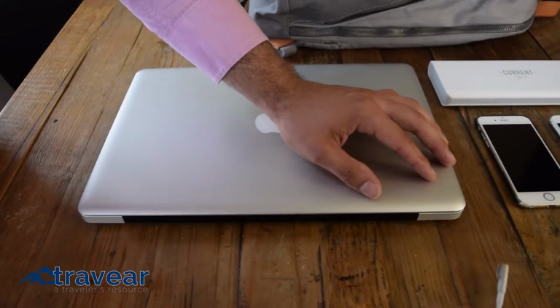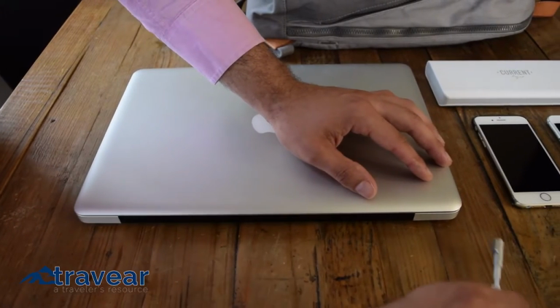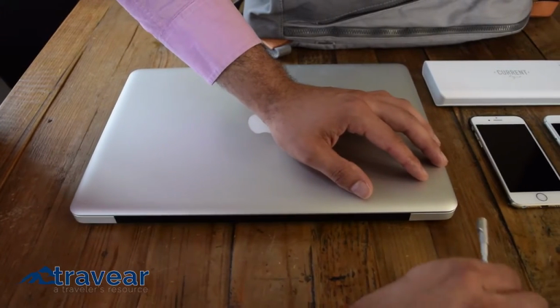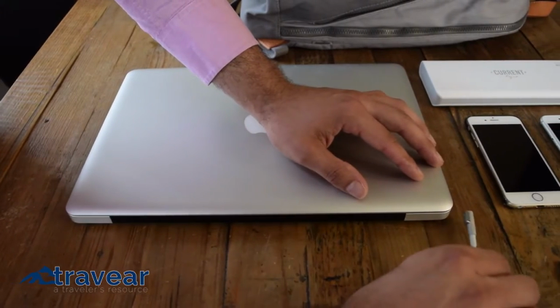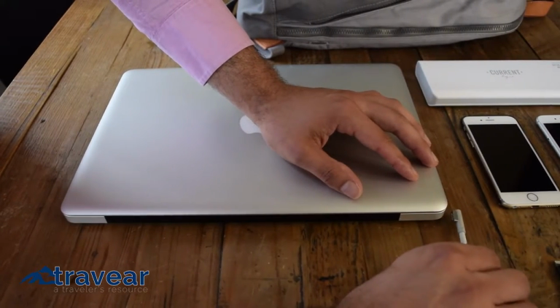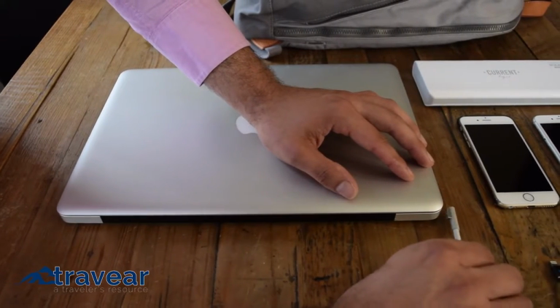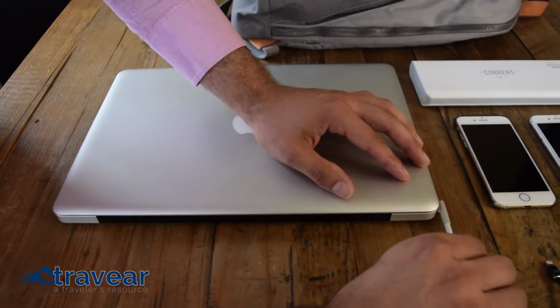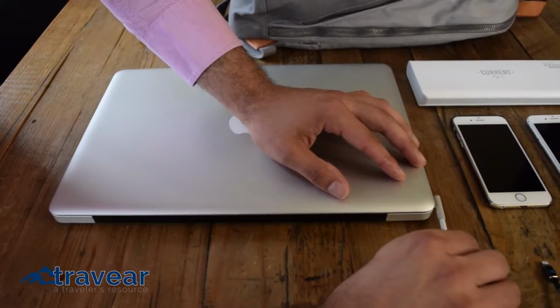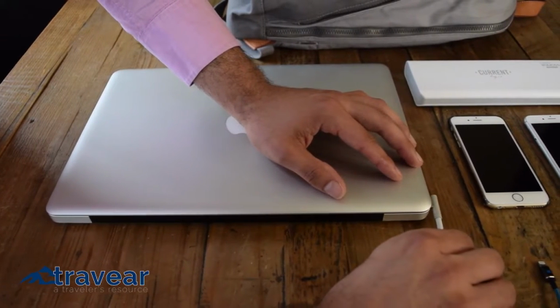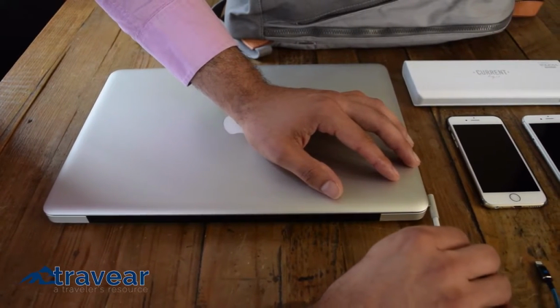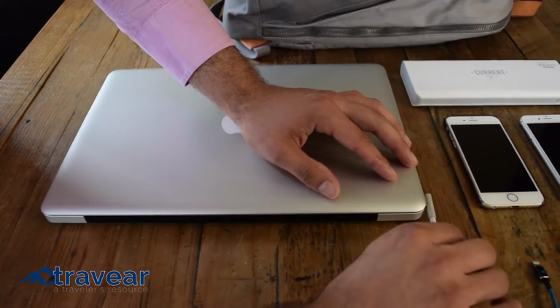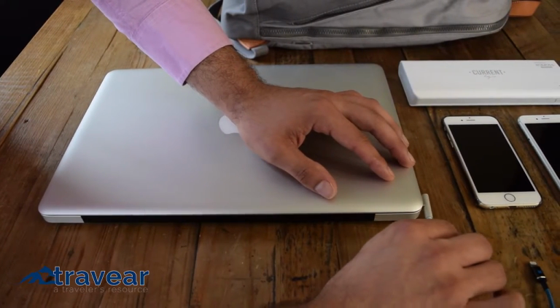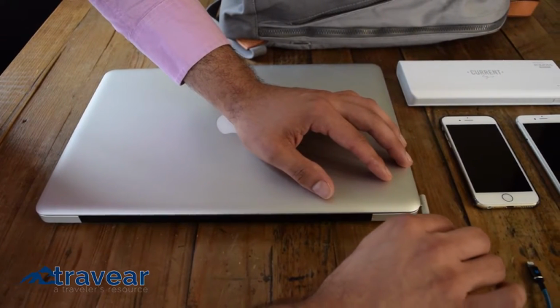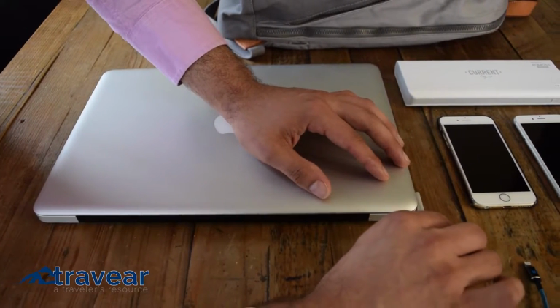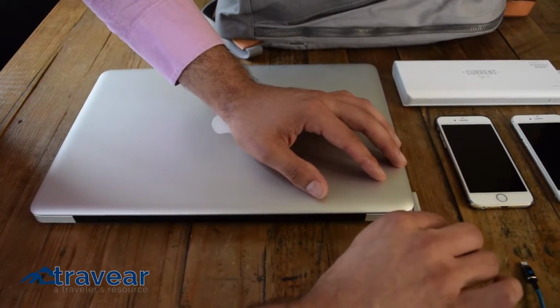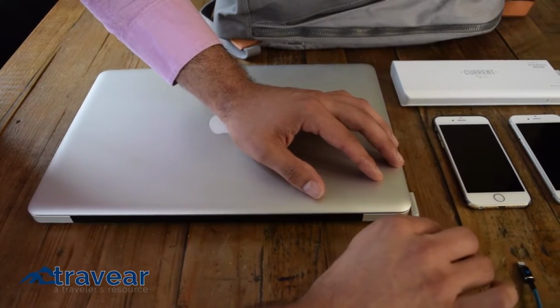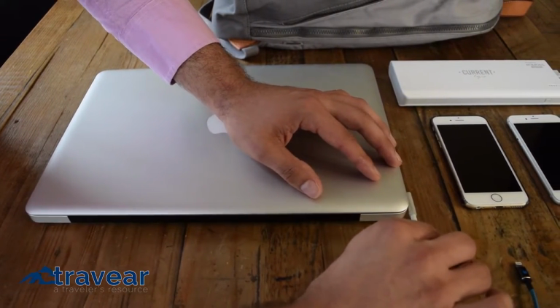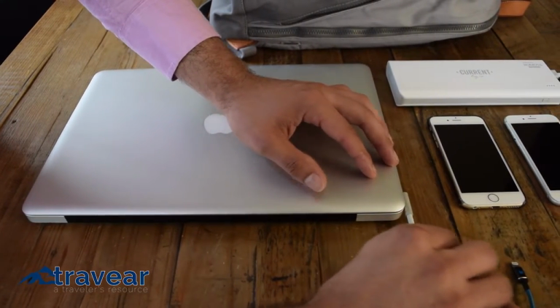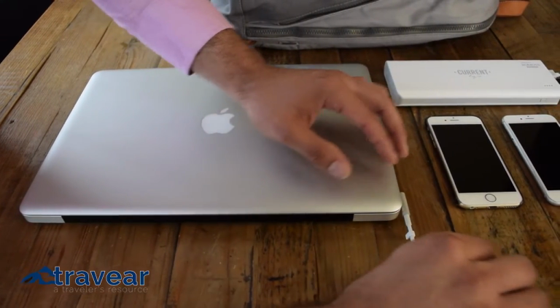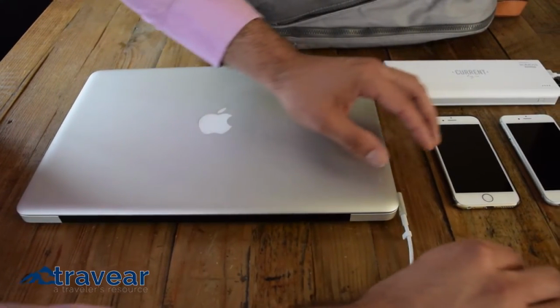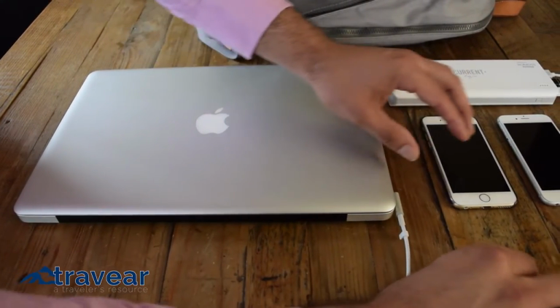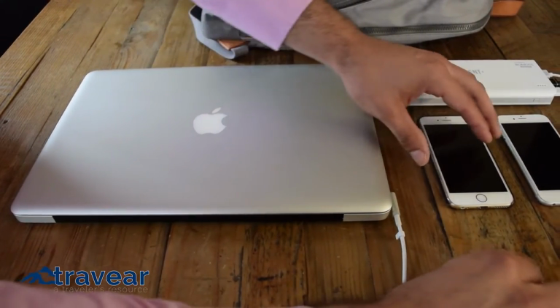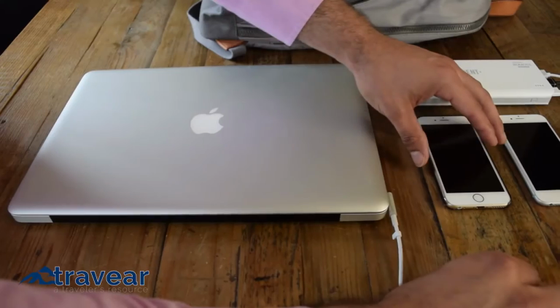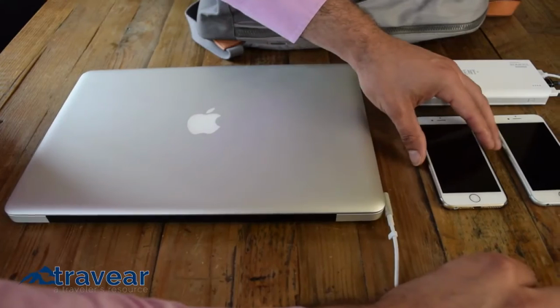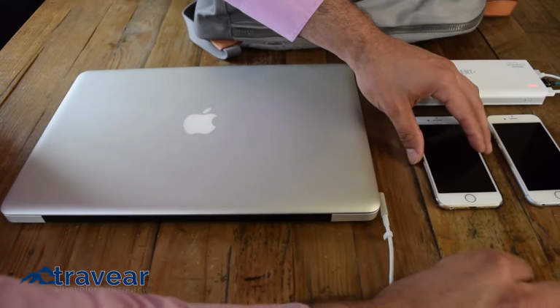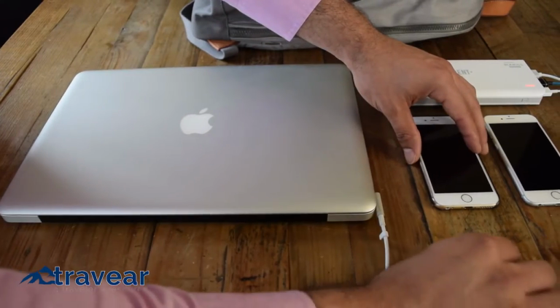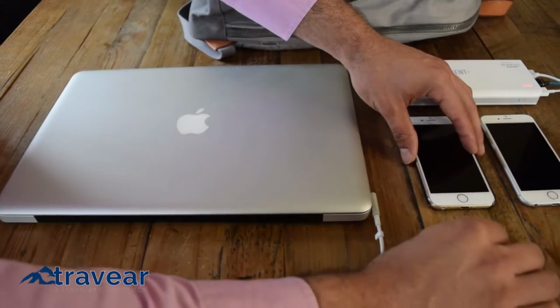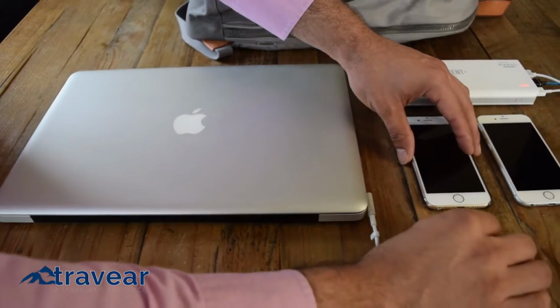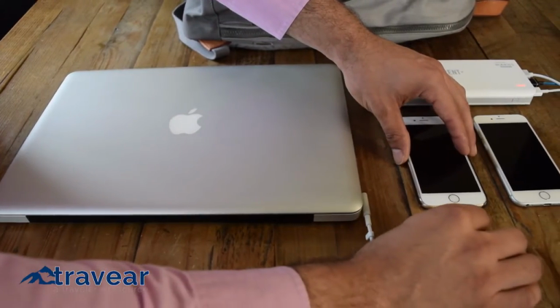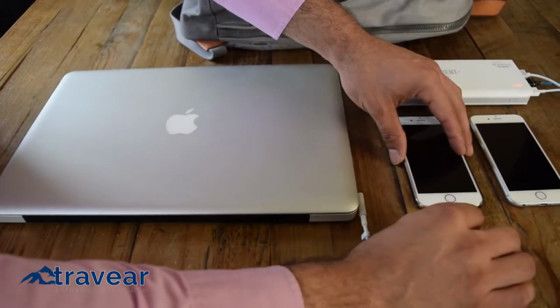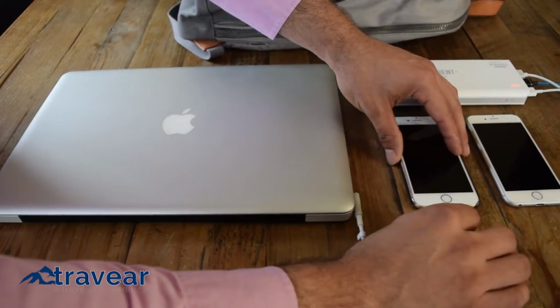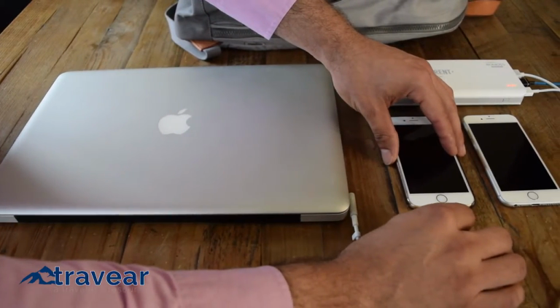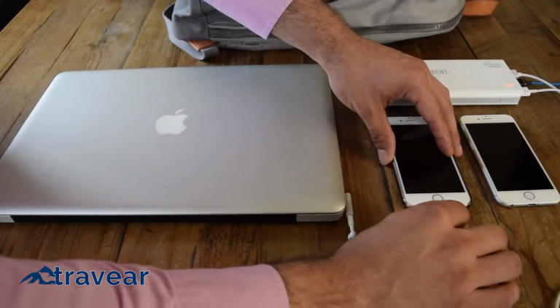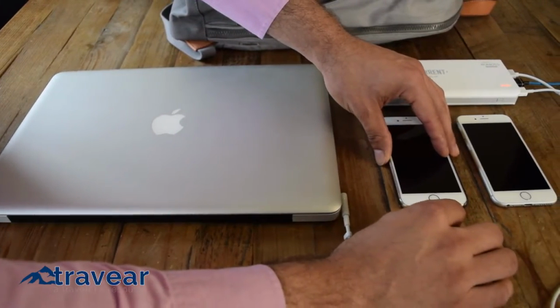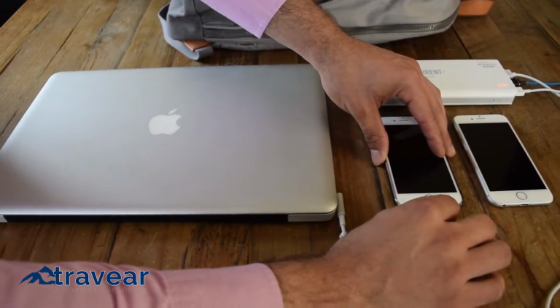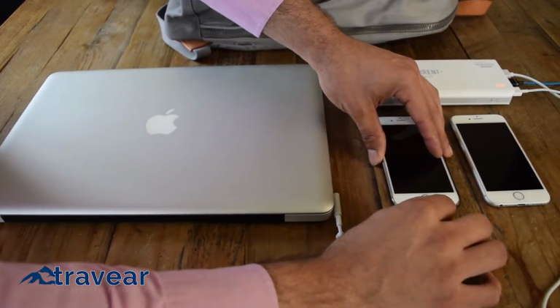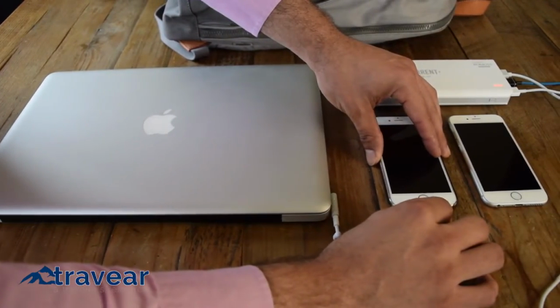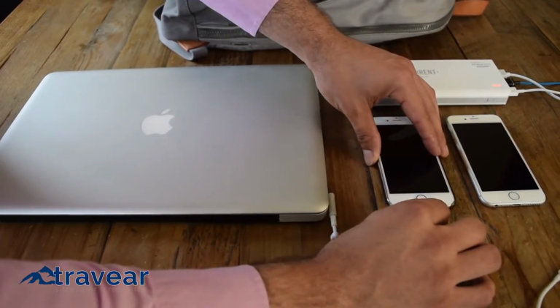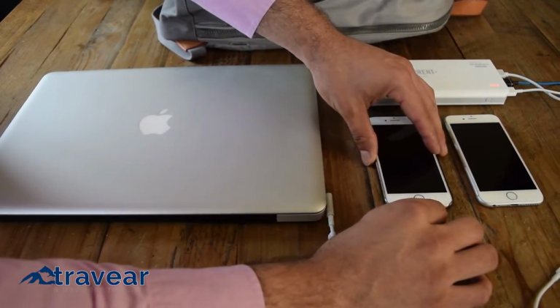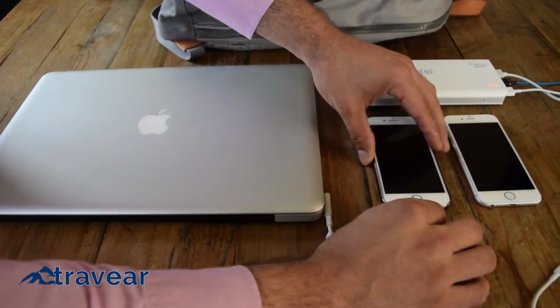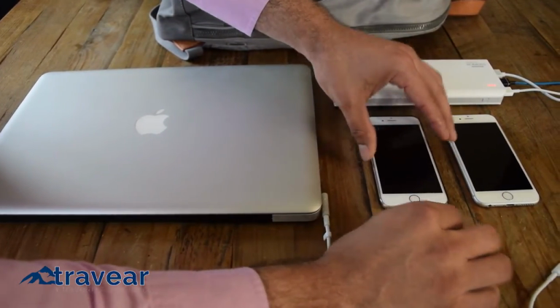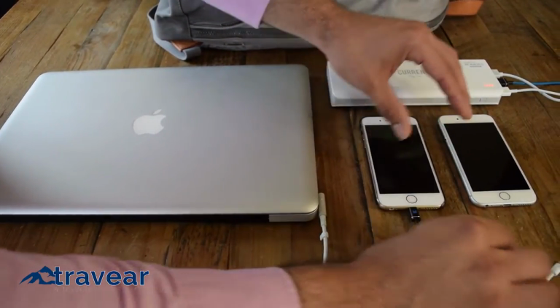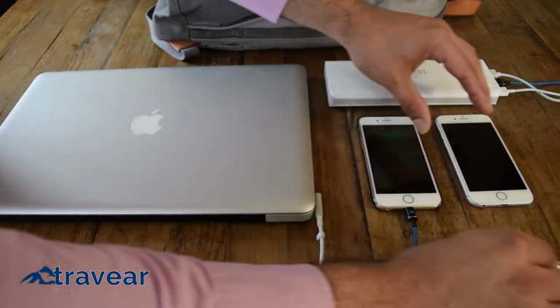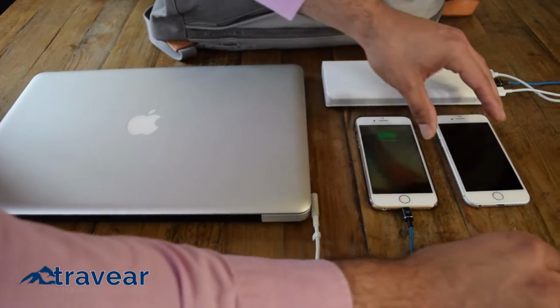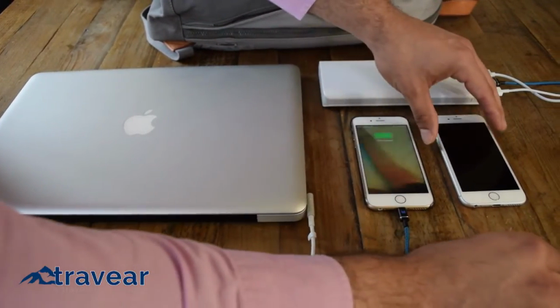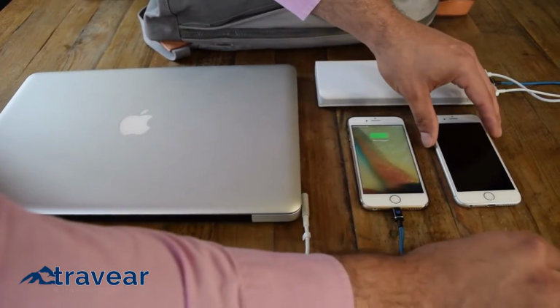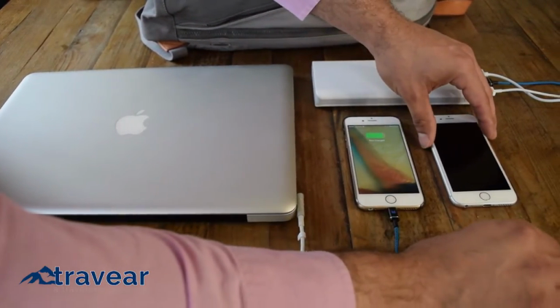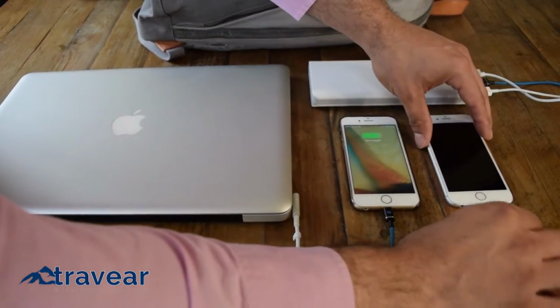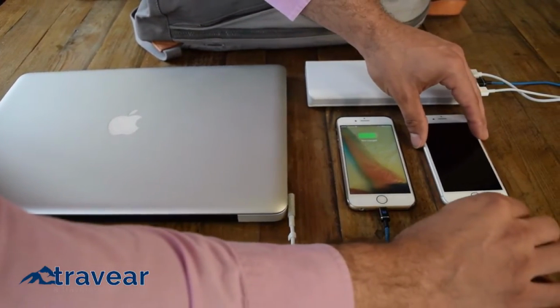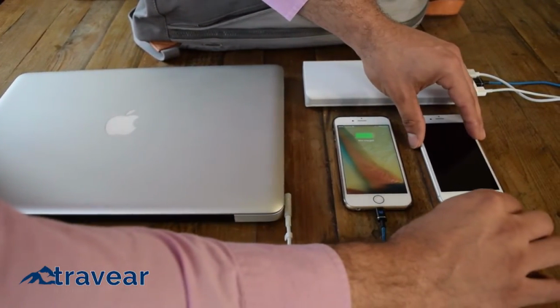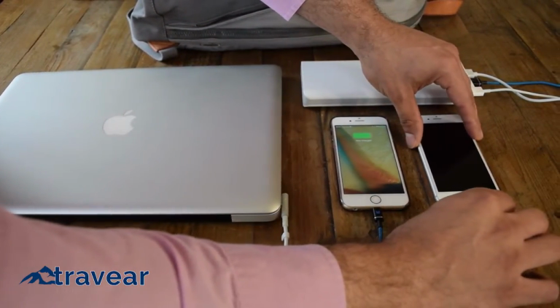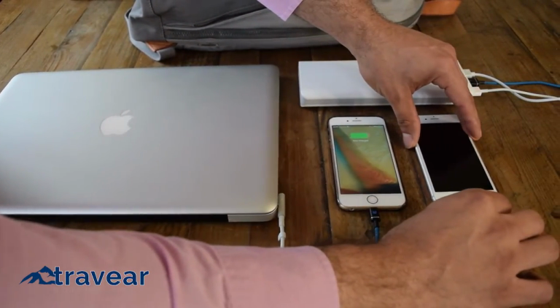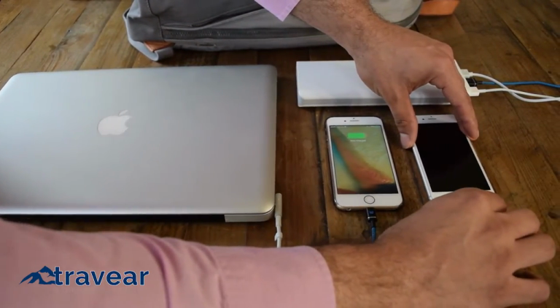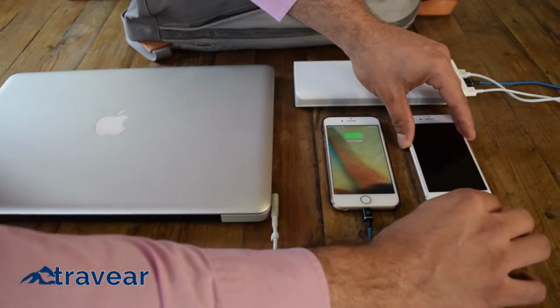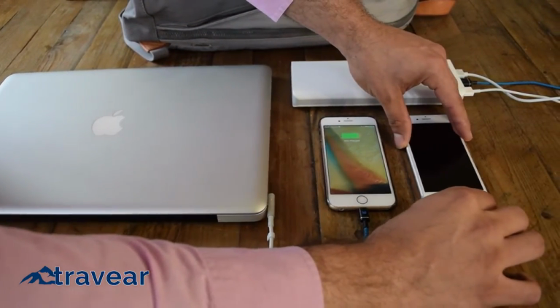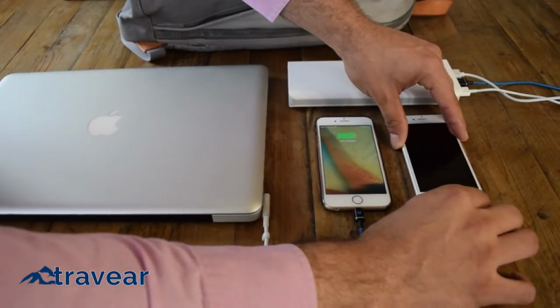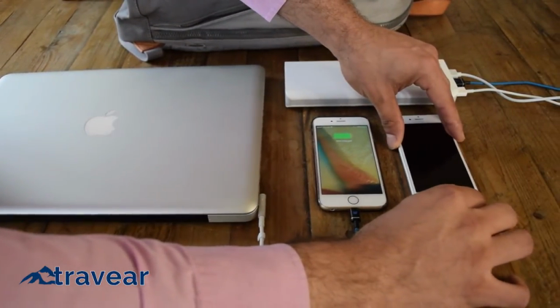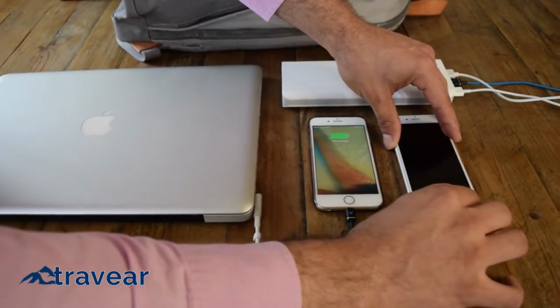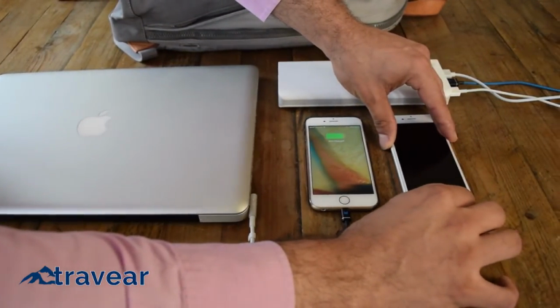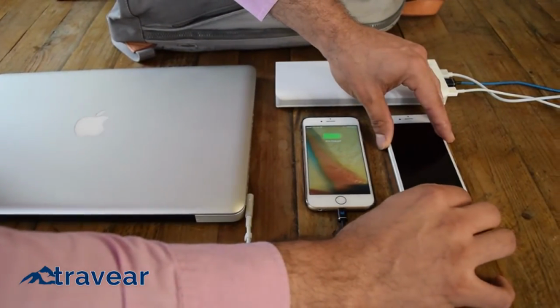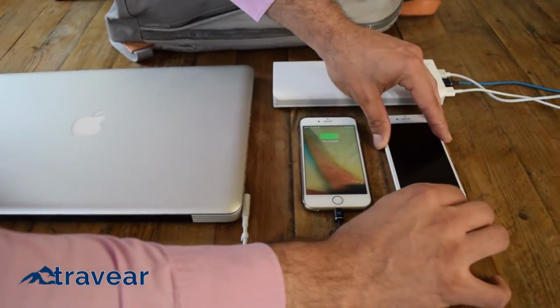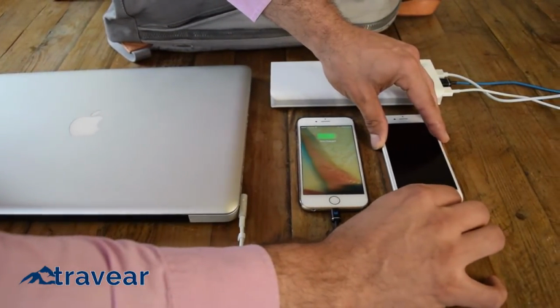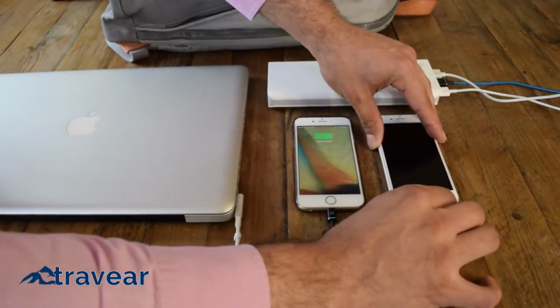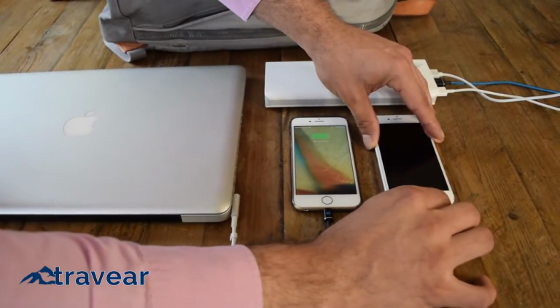After four hours, the battery is fully charged and will give one to two charges for a laptop, two to three for a tablet, and eight to nine for smartphones.